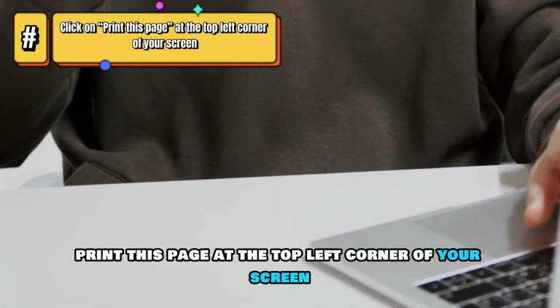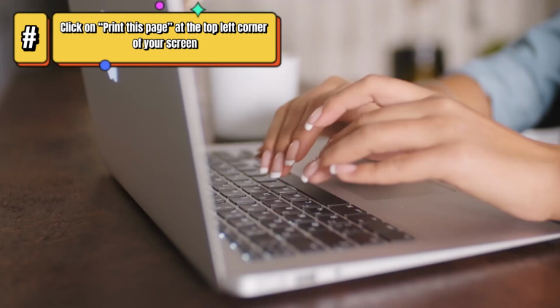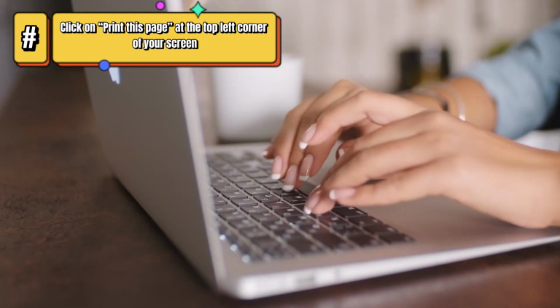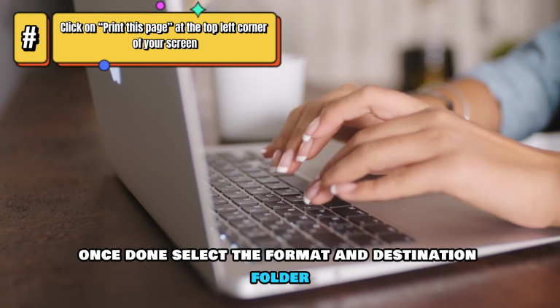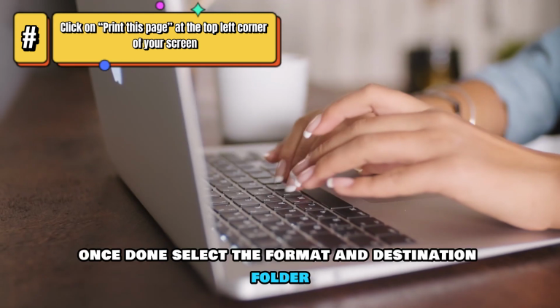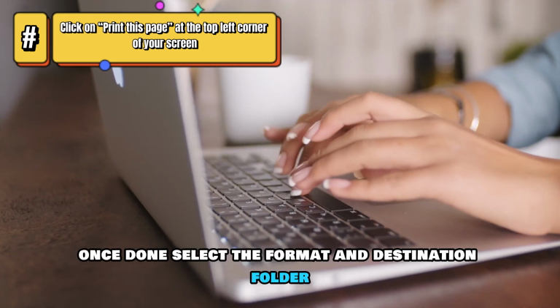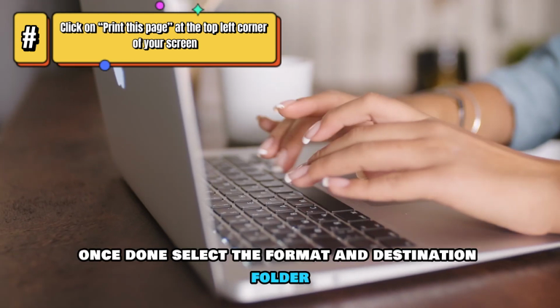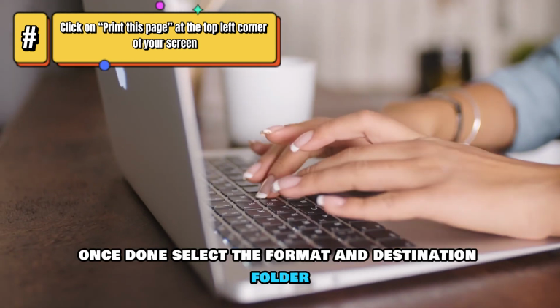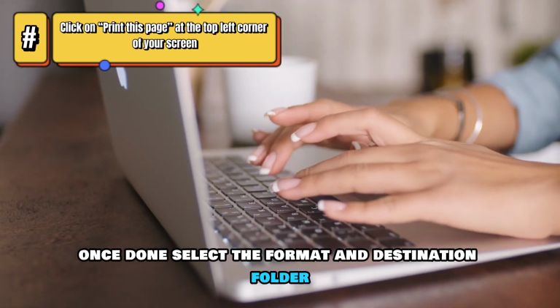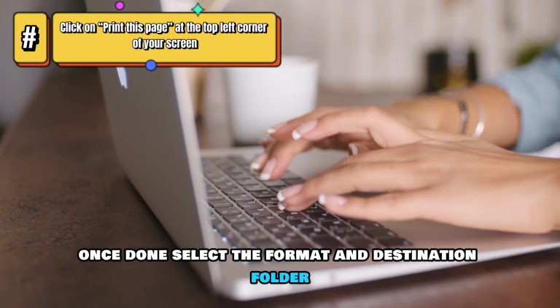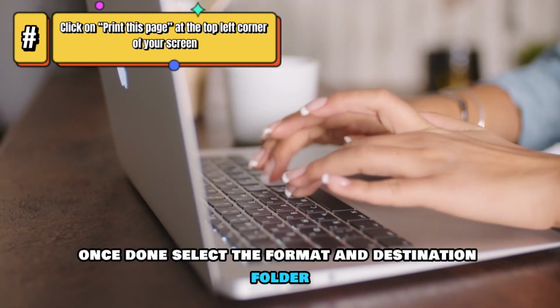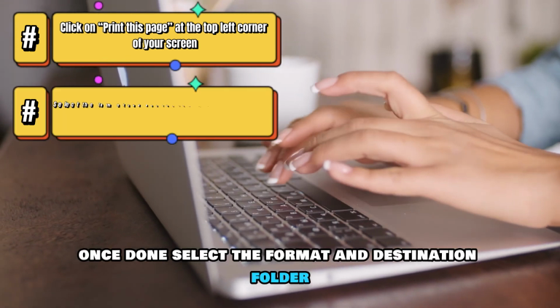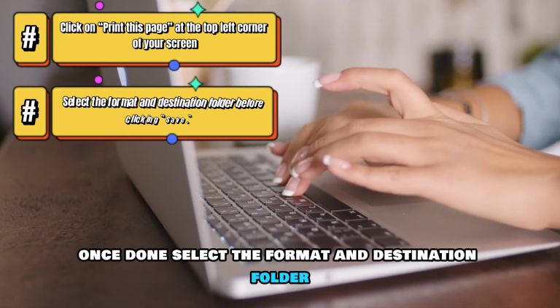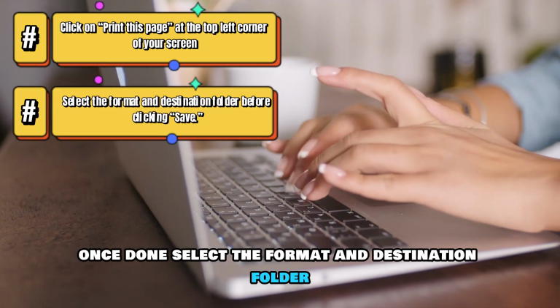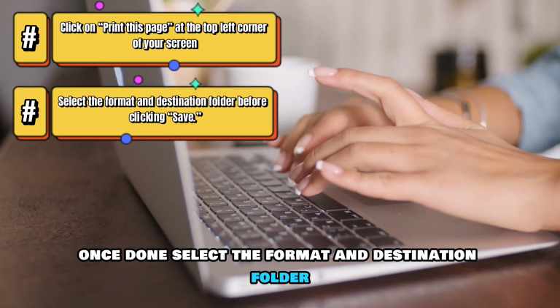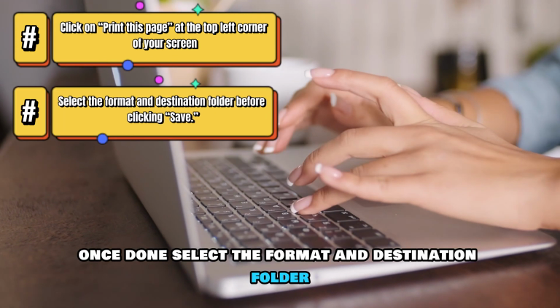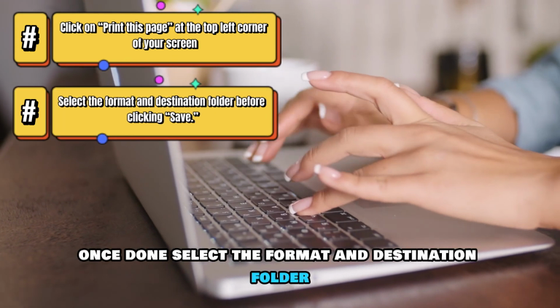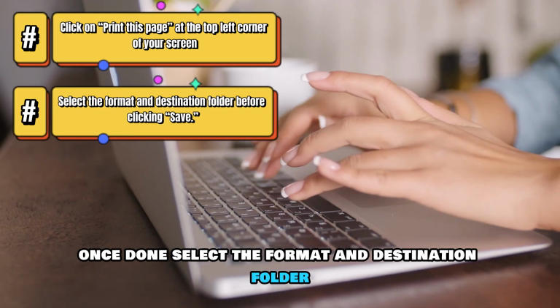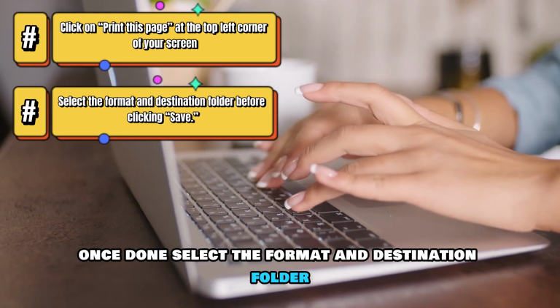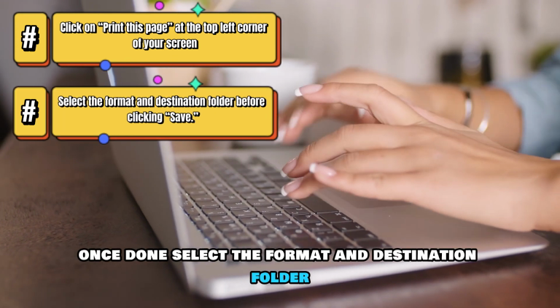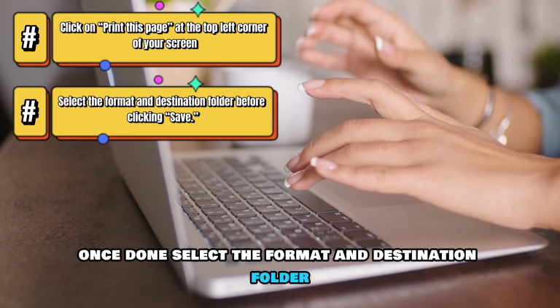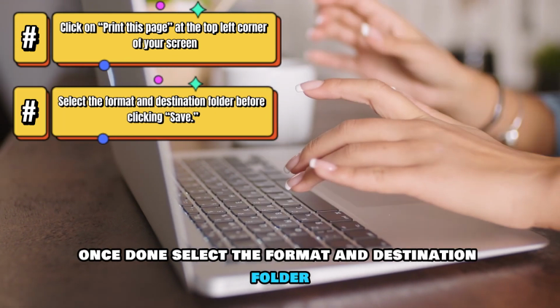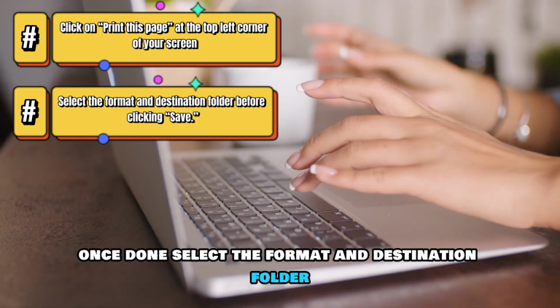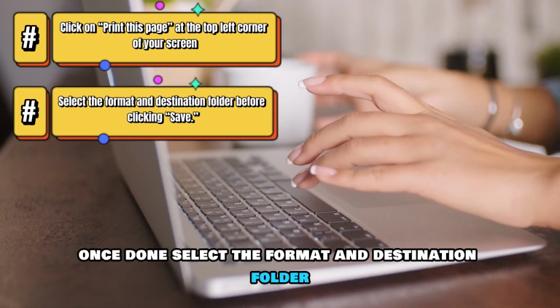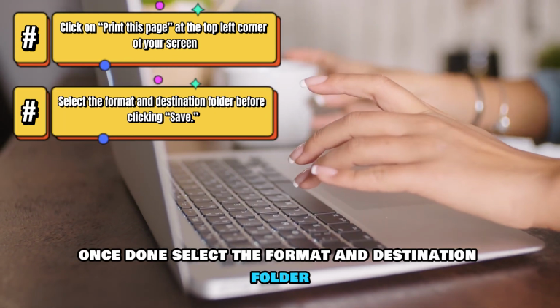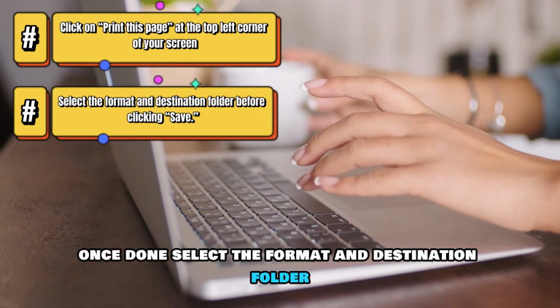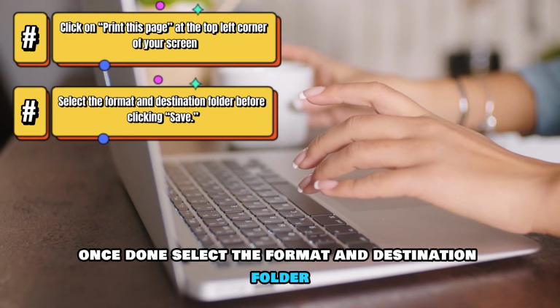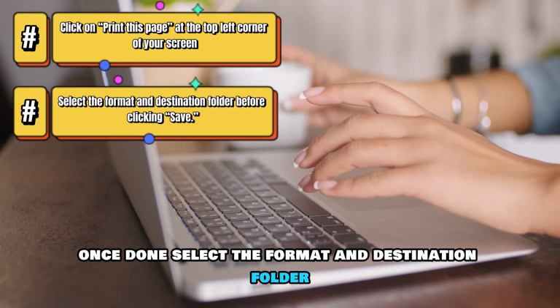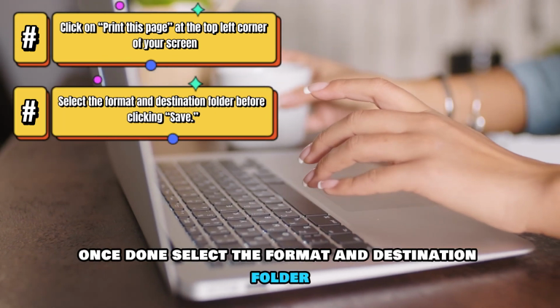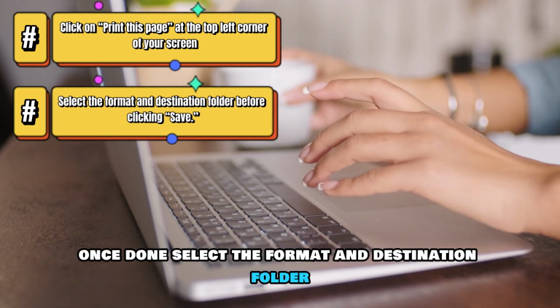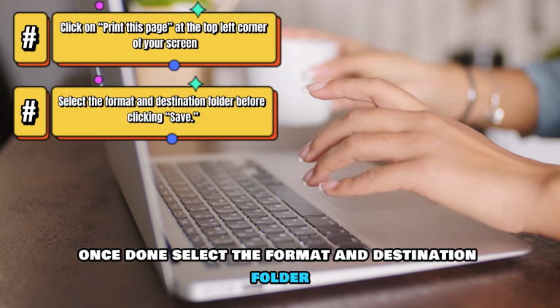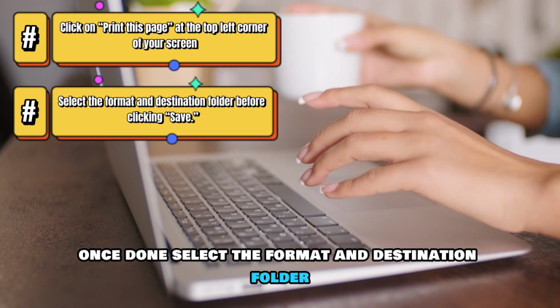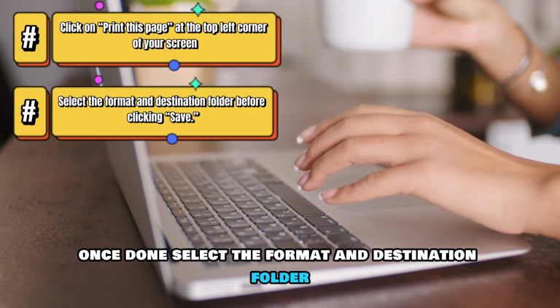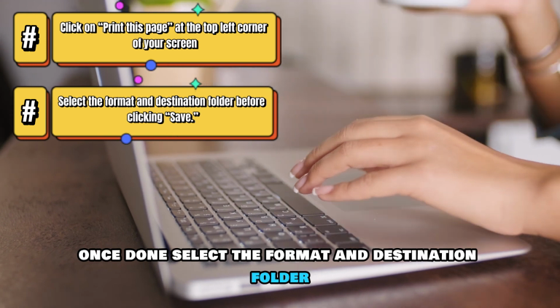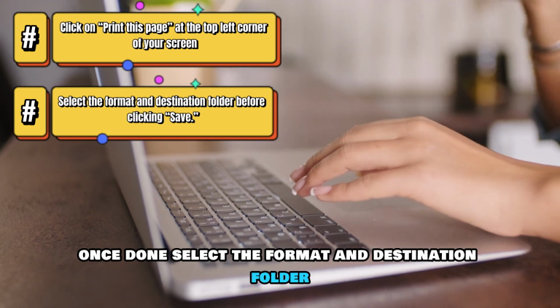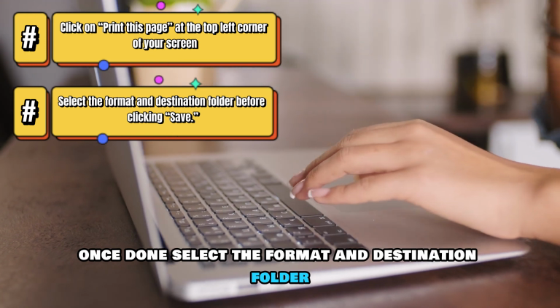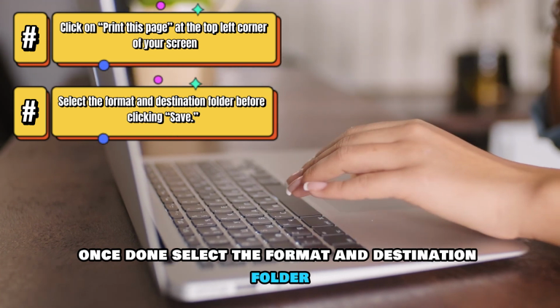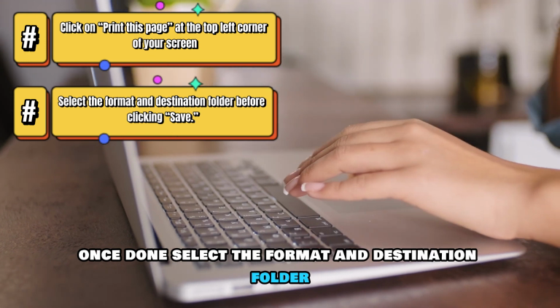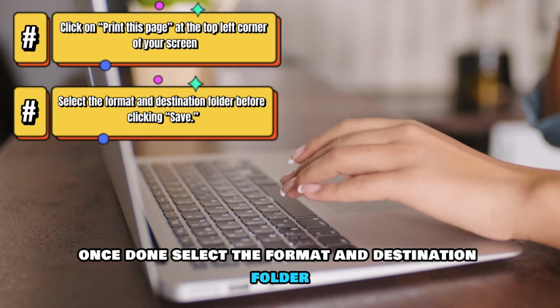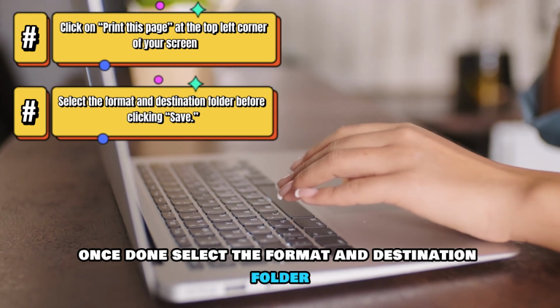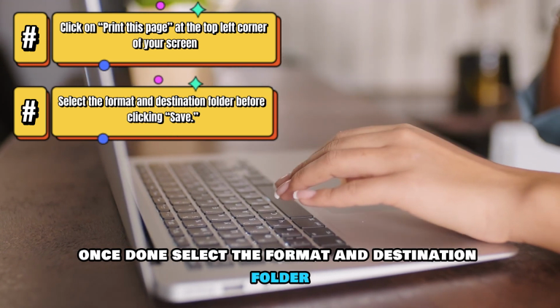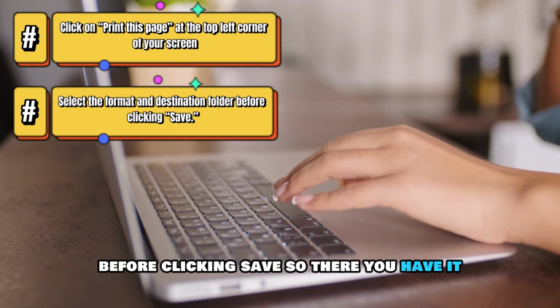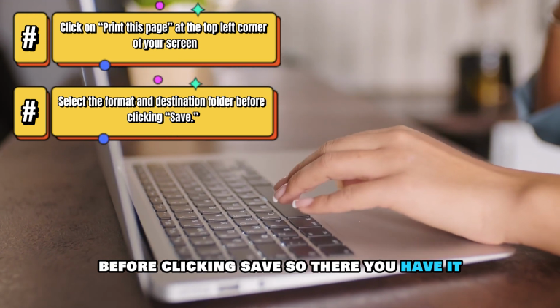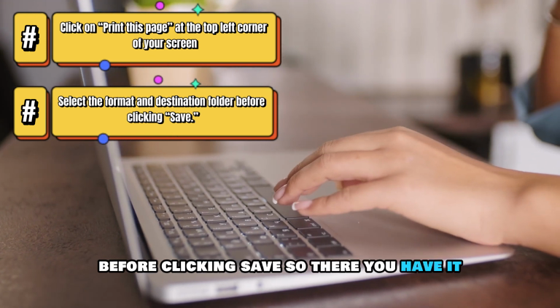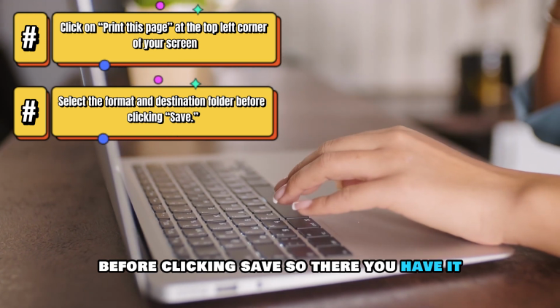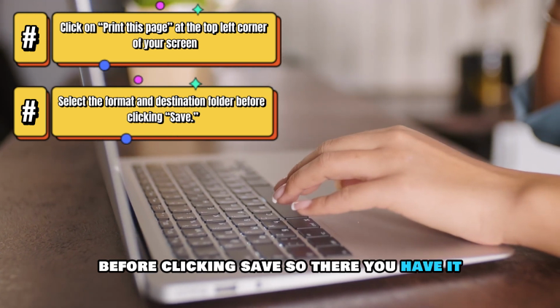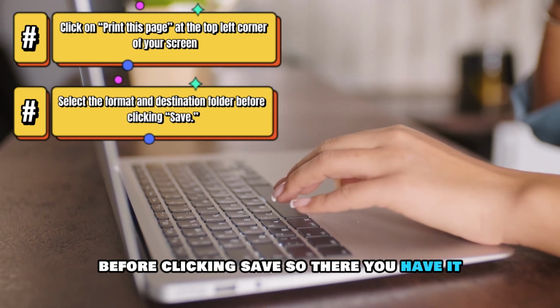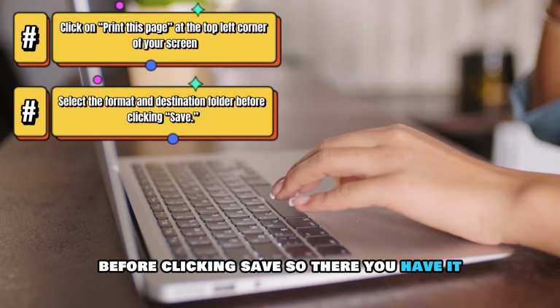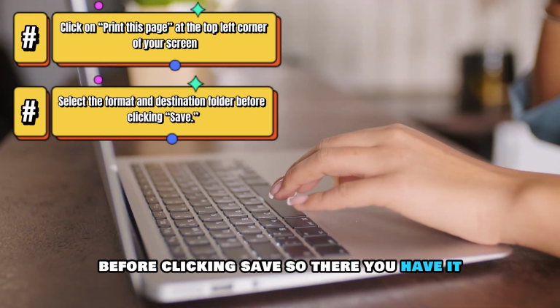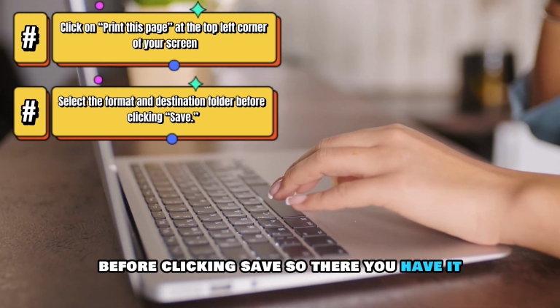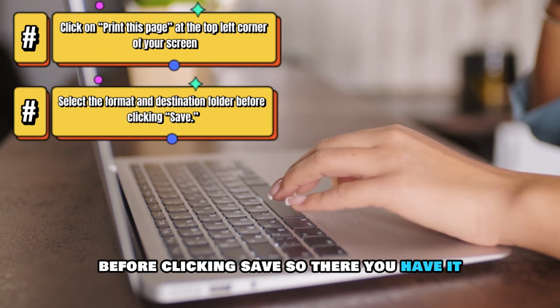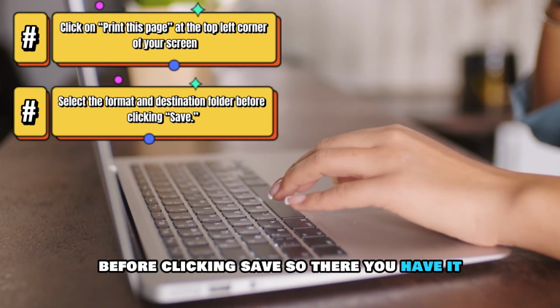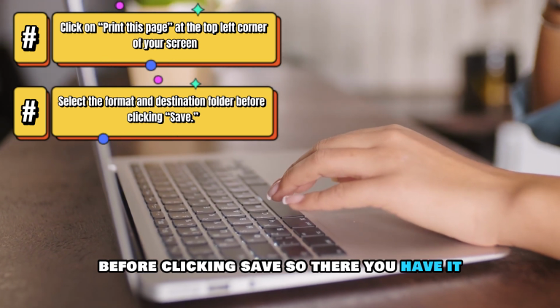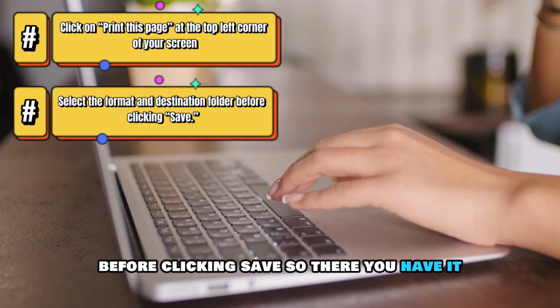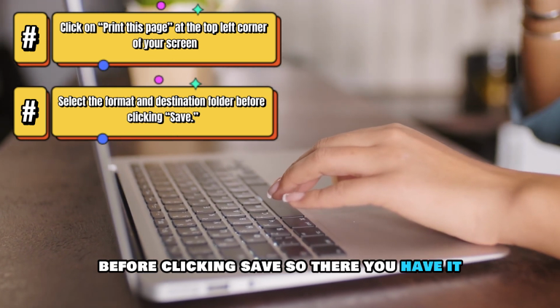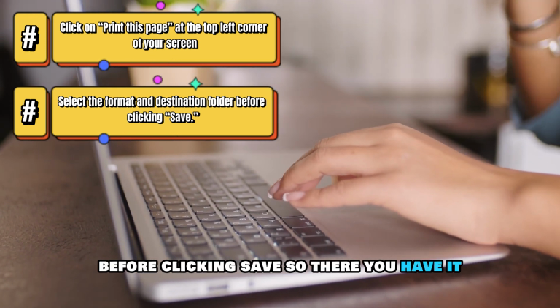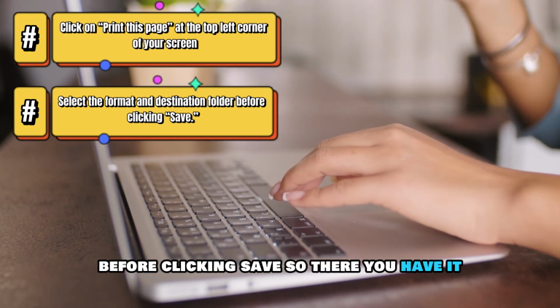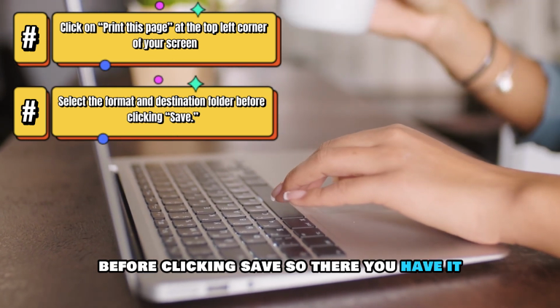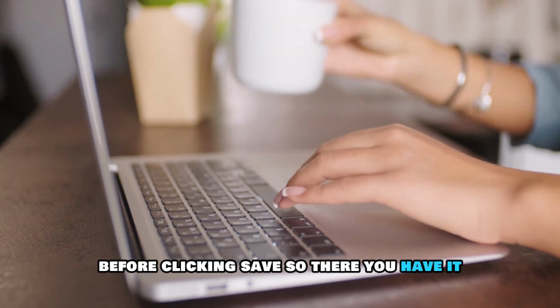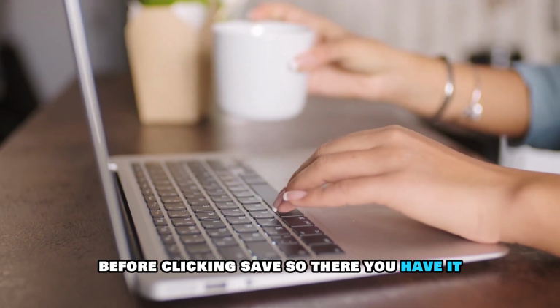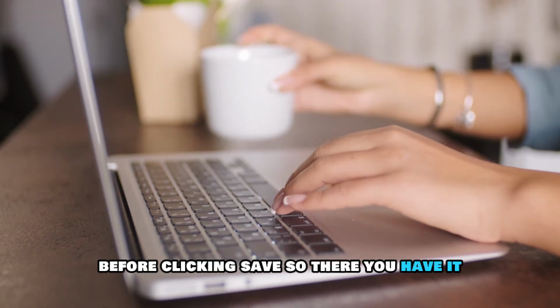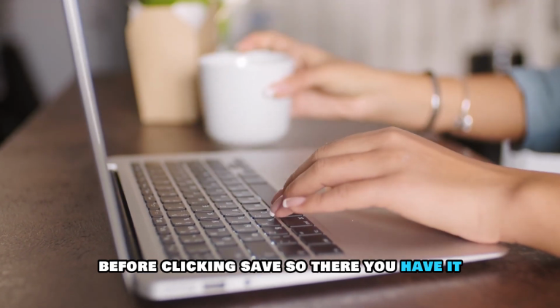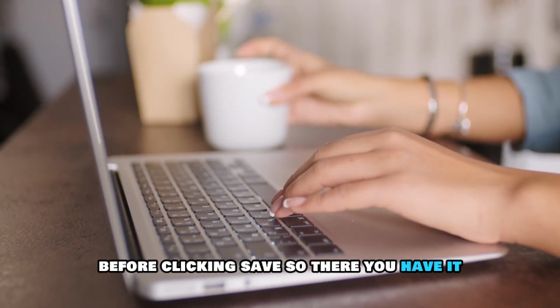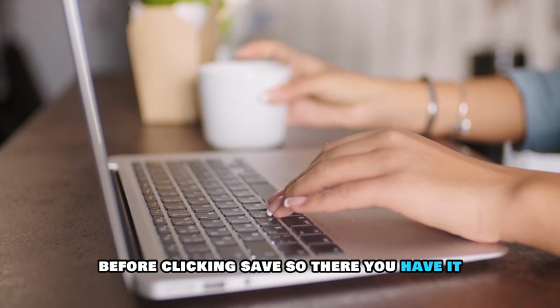Once done, select the Format and Destination folder before clicking Save.